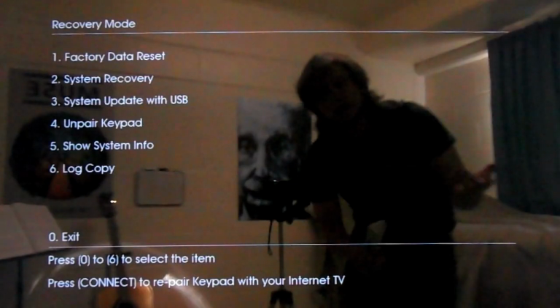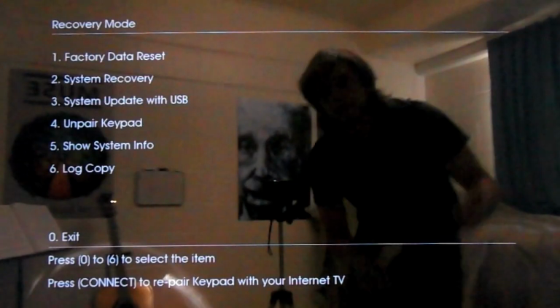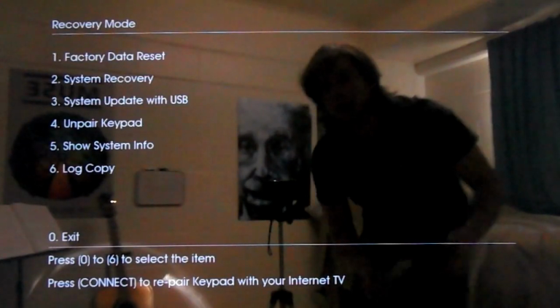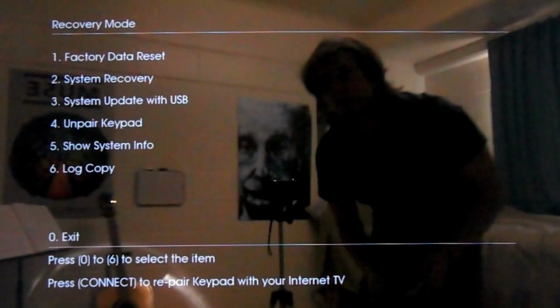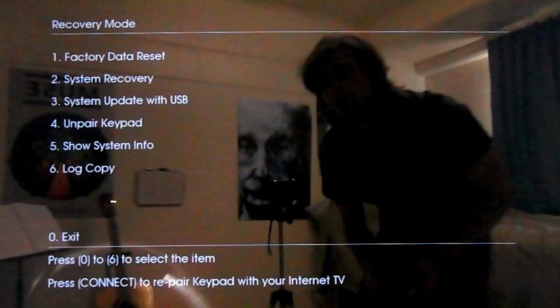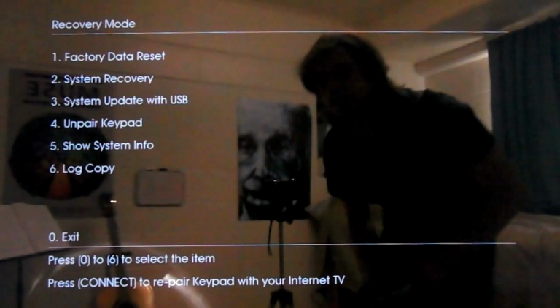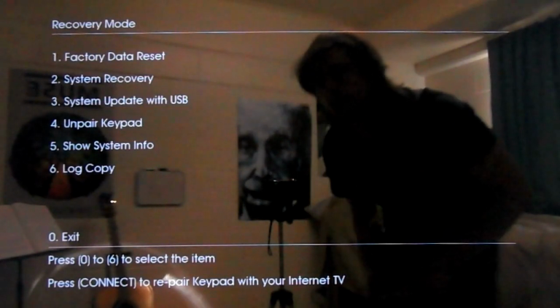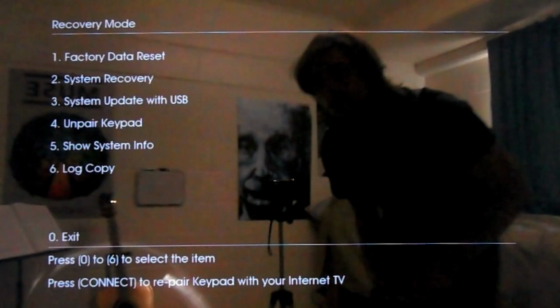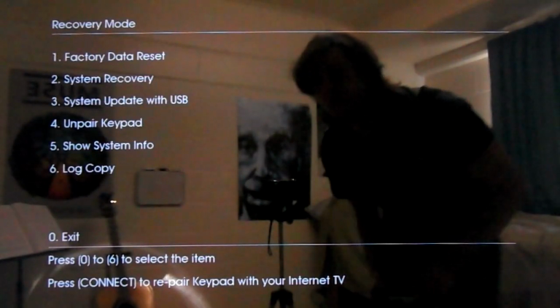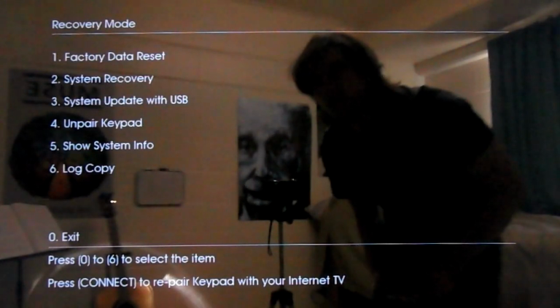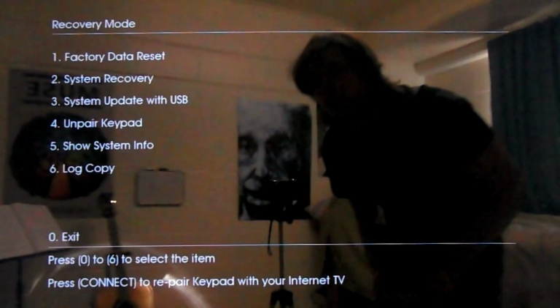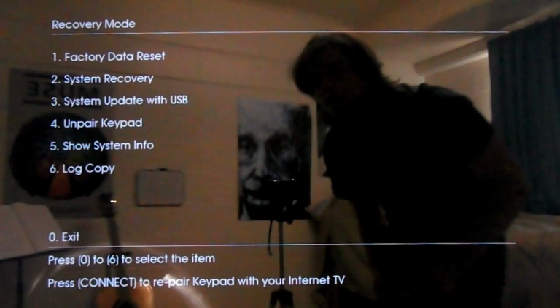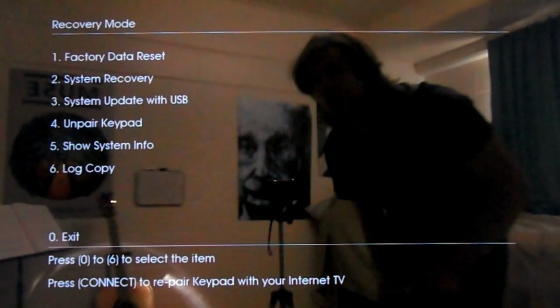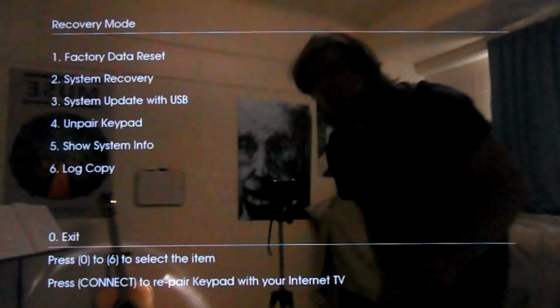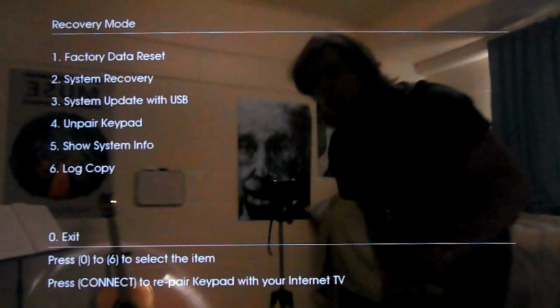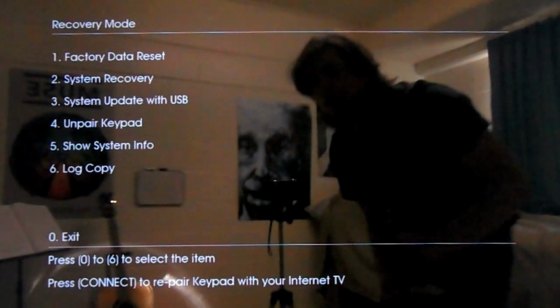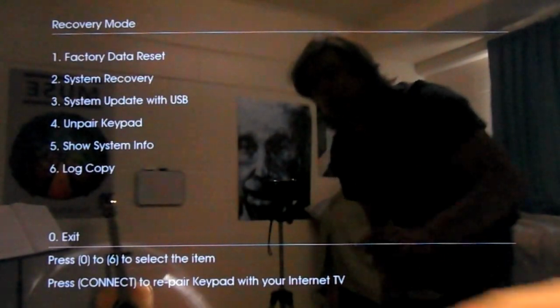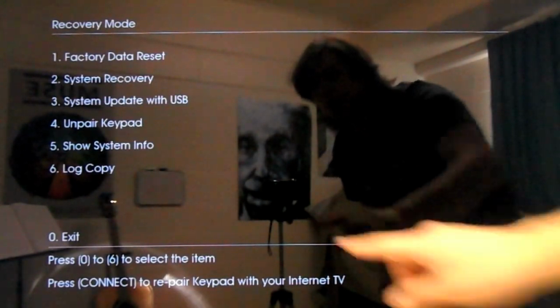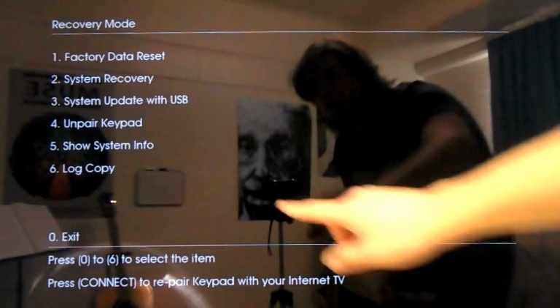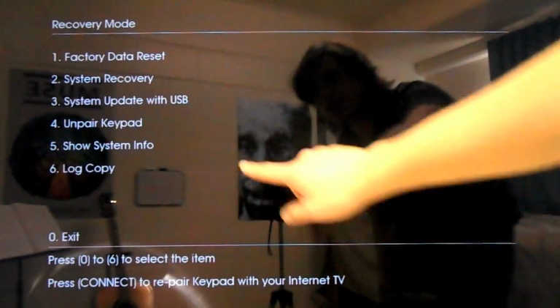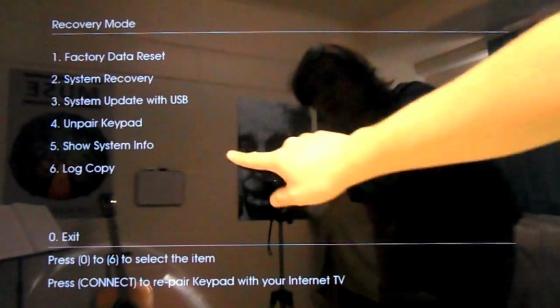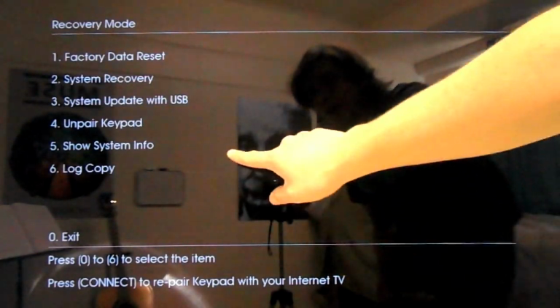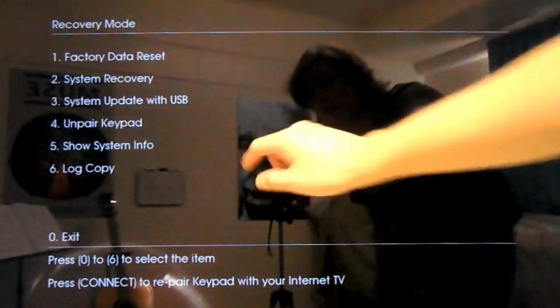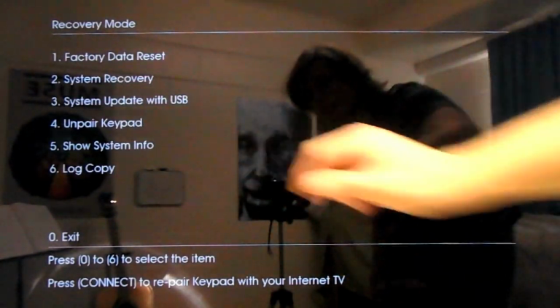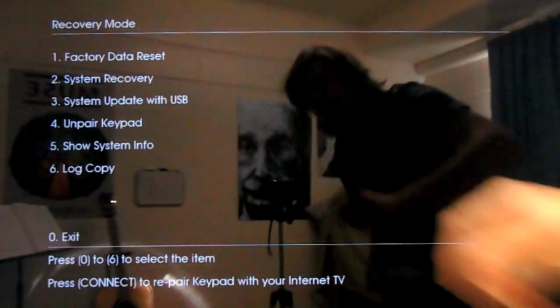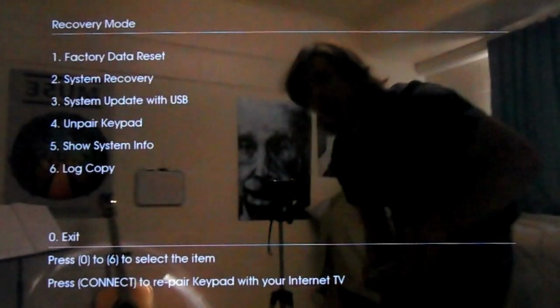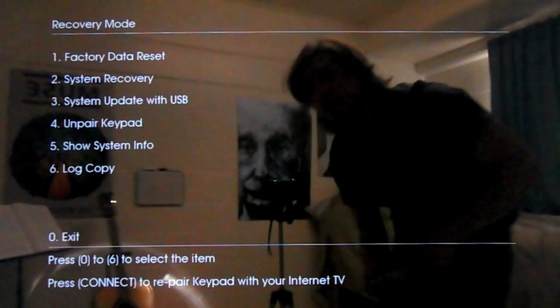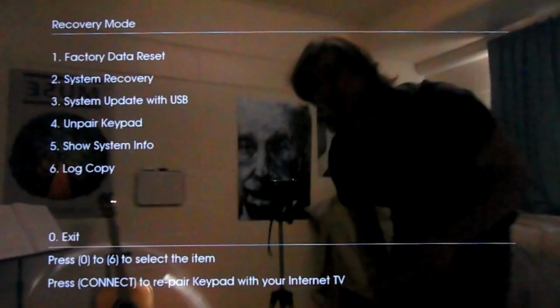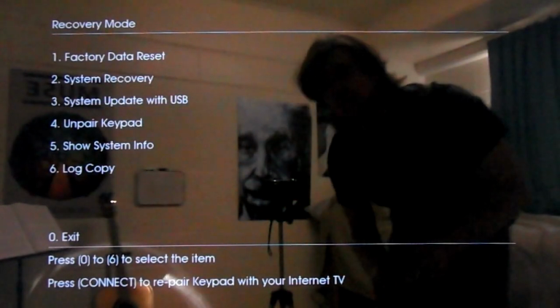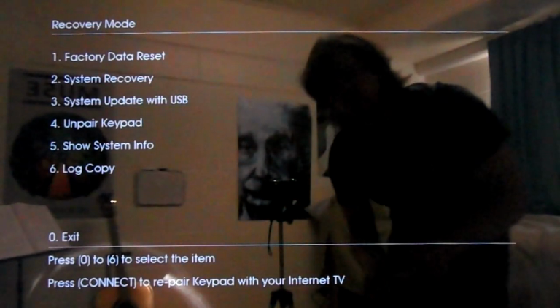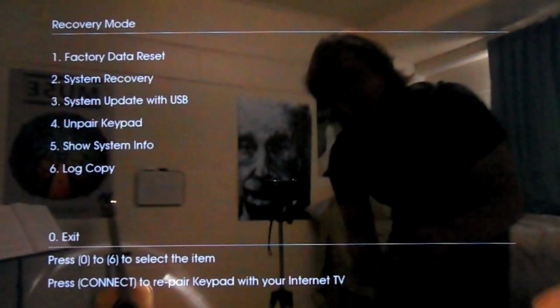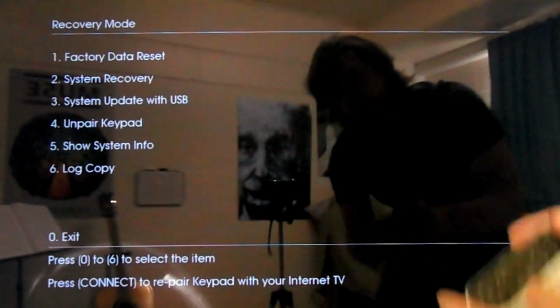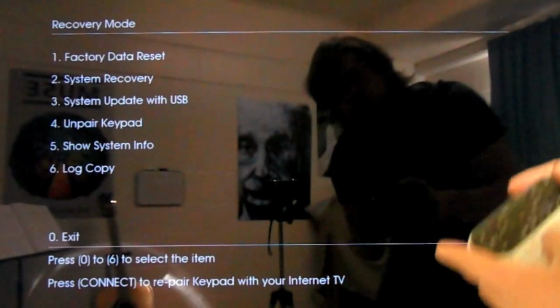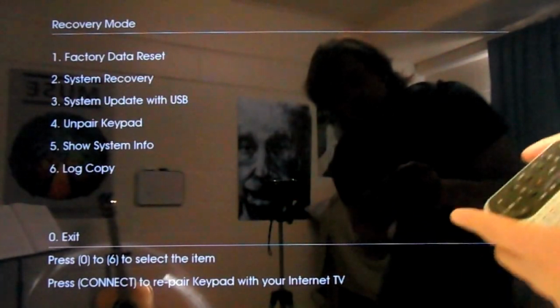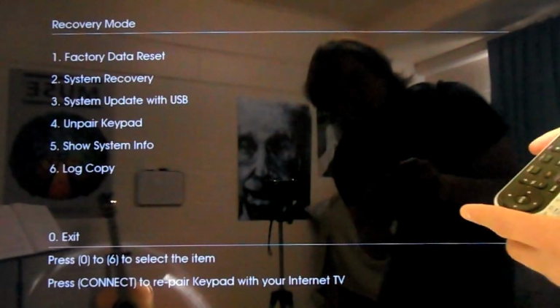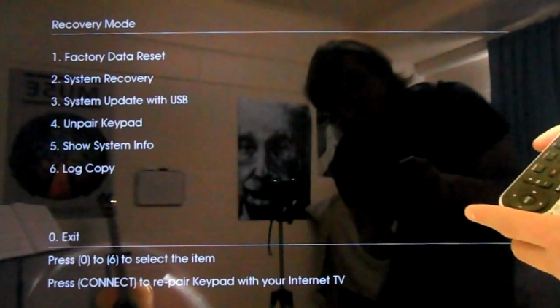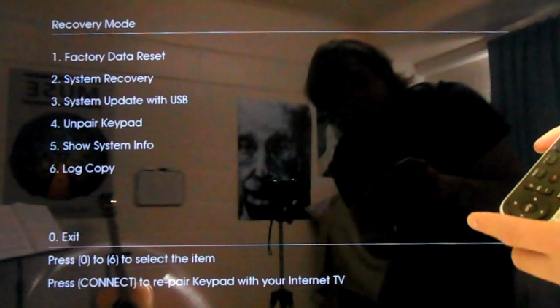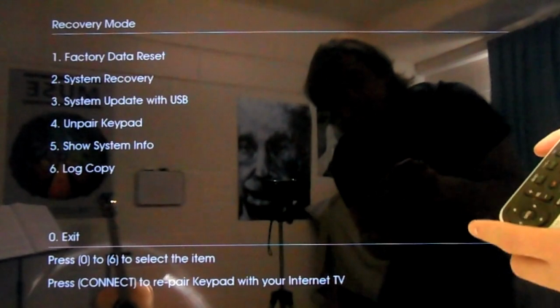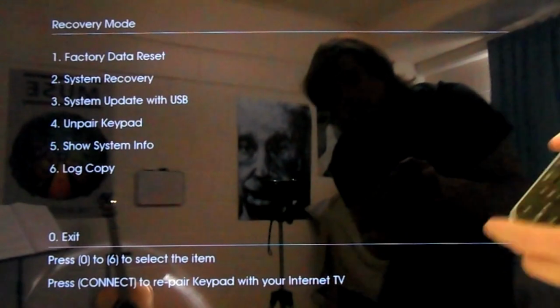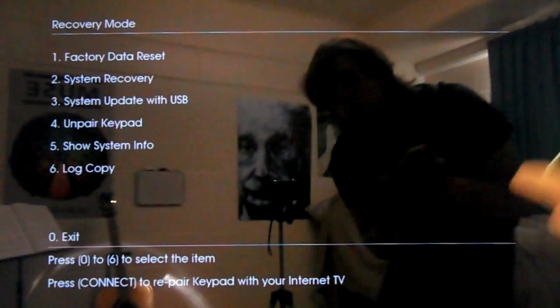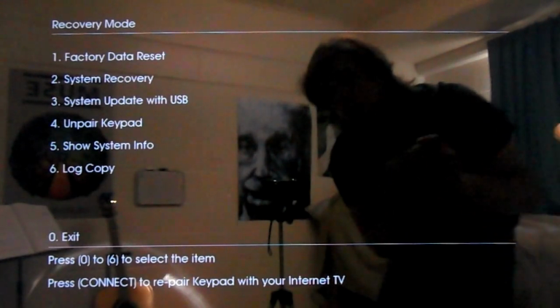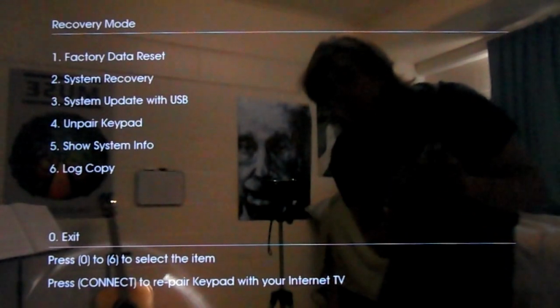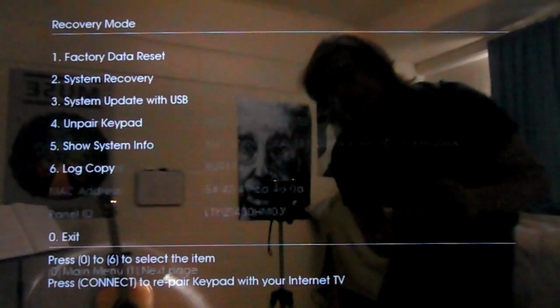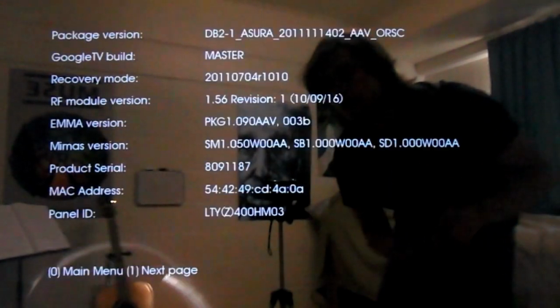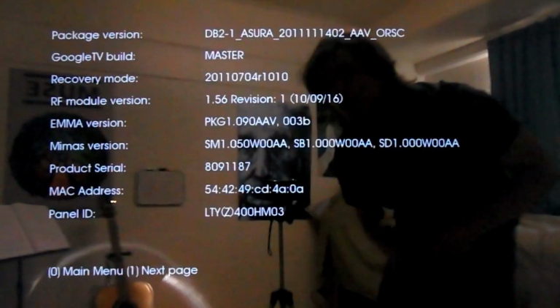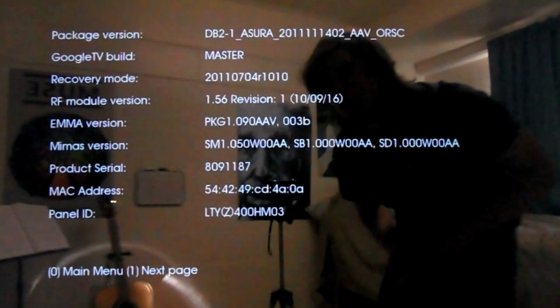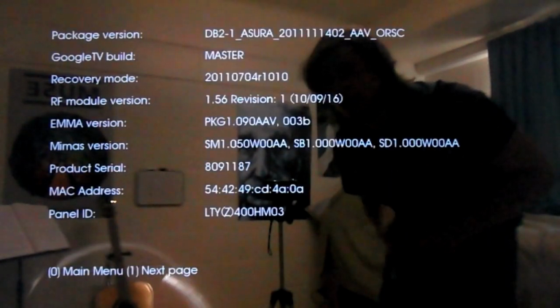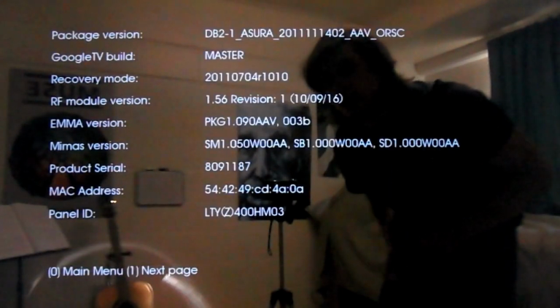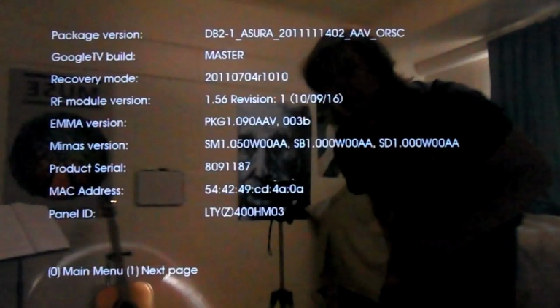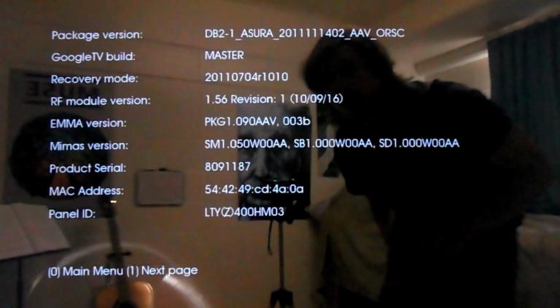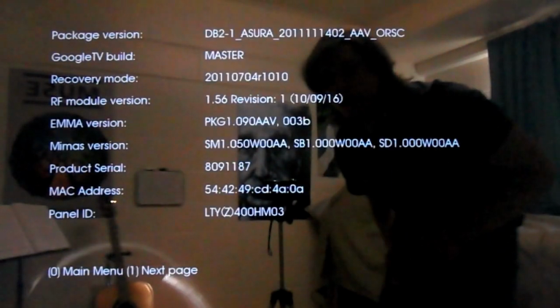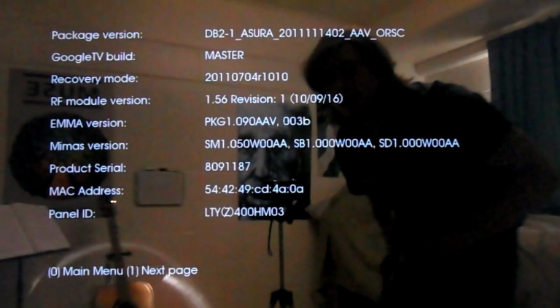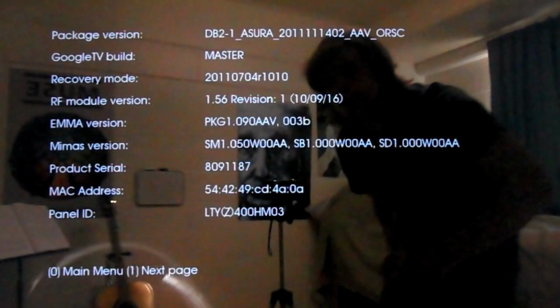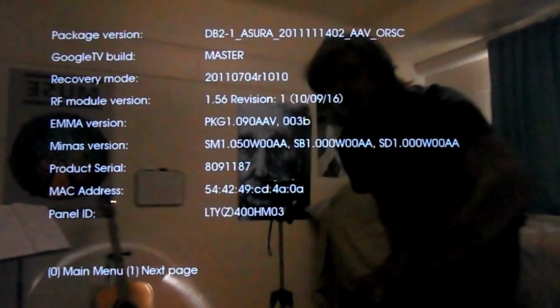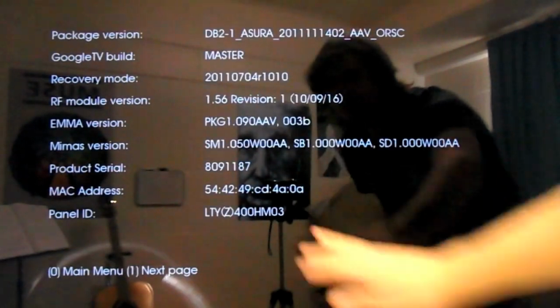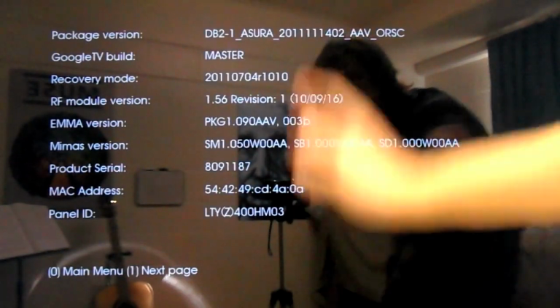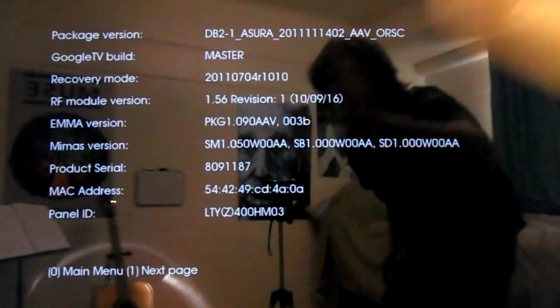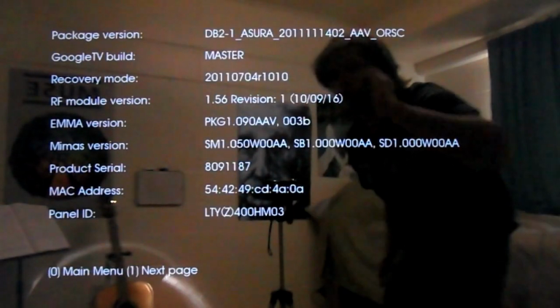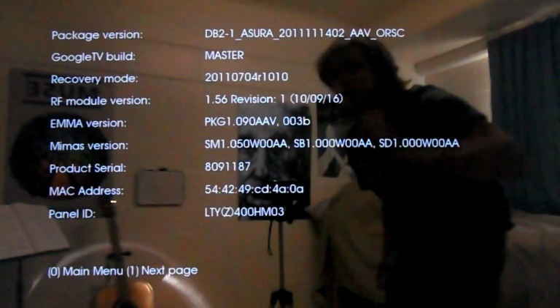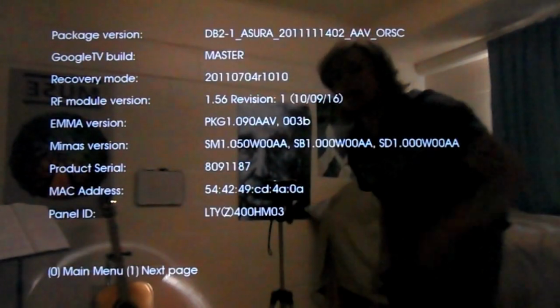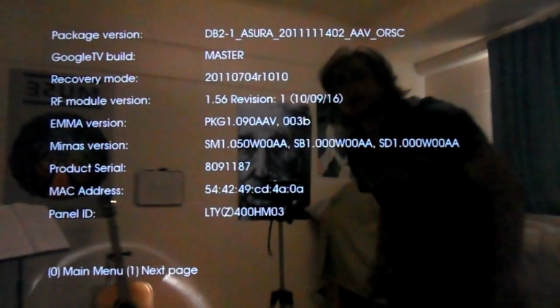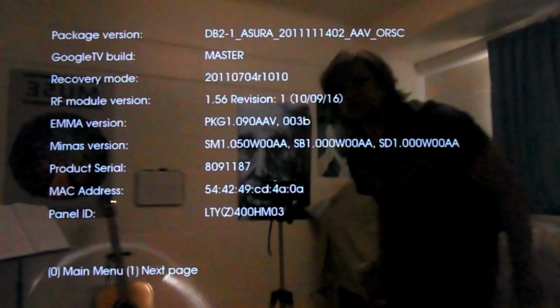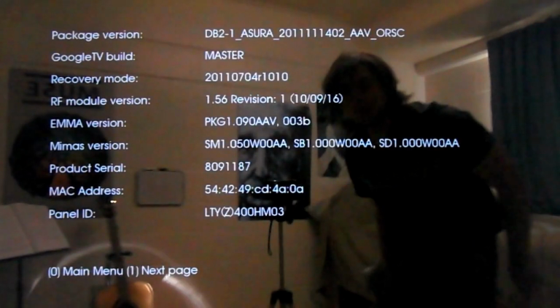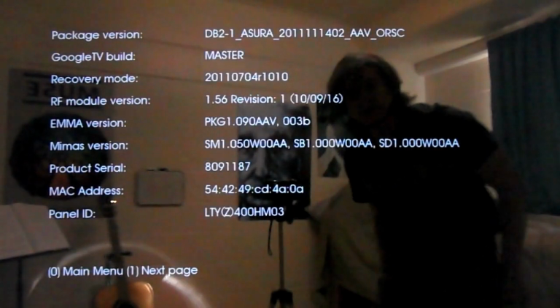And now we're in recovery mode. All you do is hit 5 — Show System Info — and there's your MAC address.